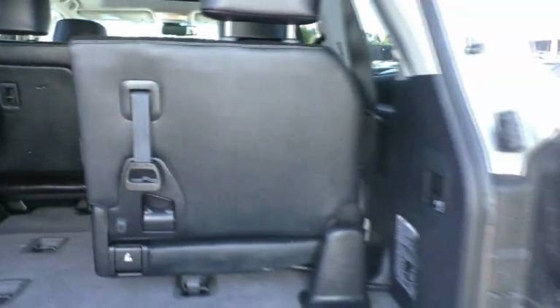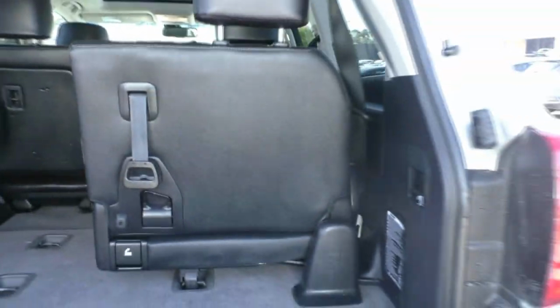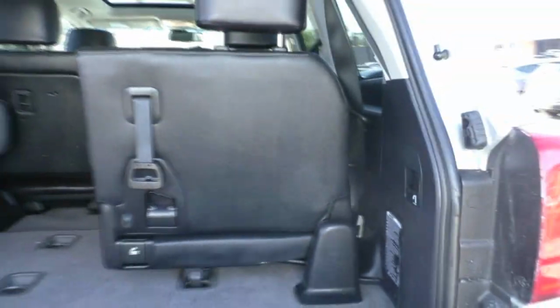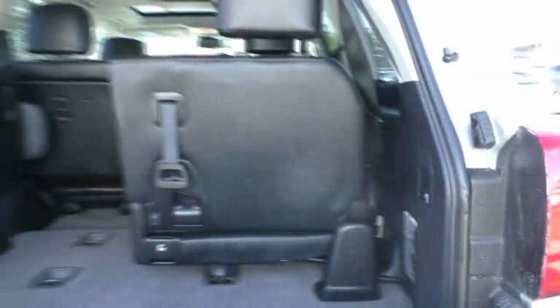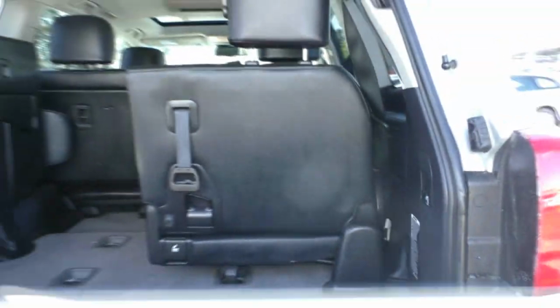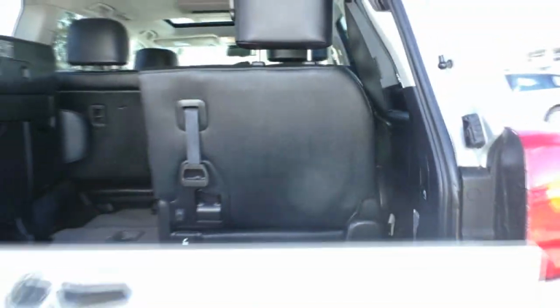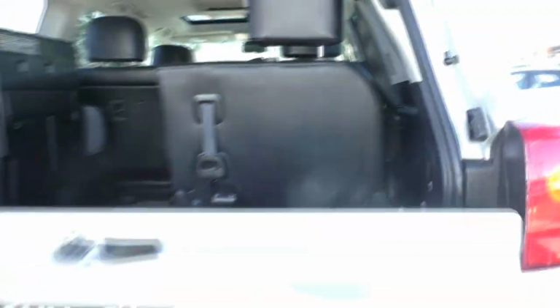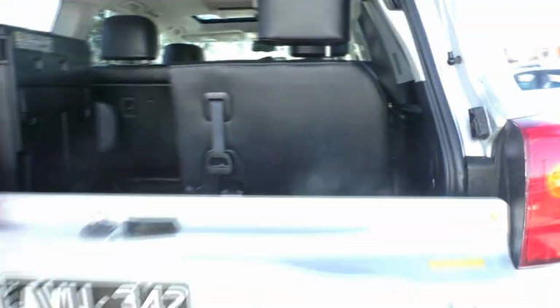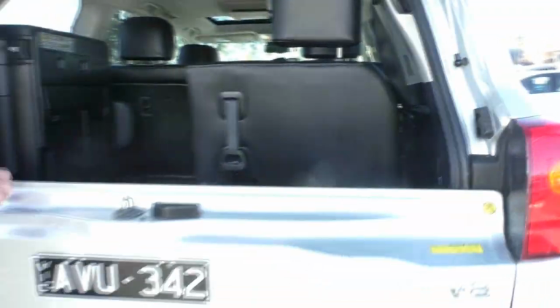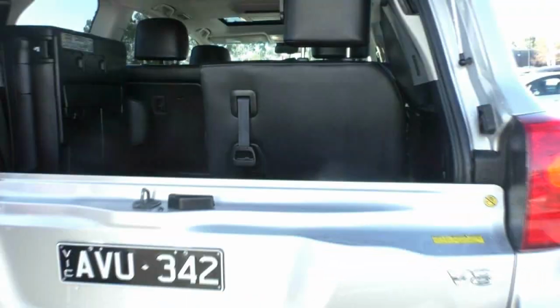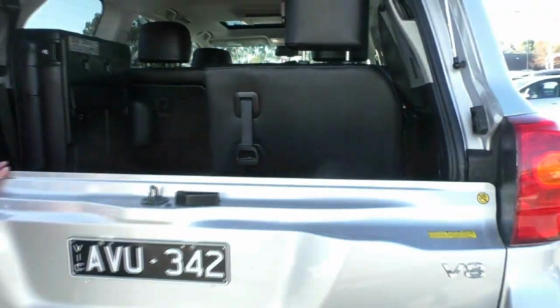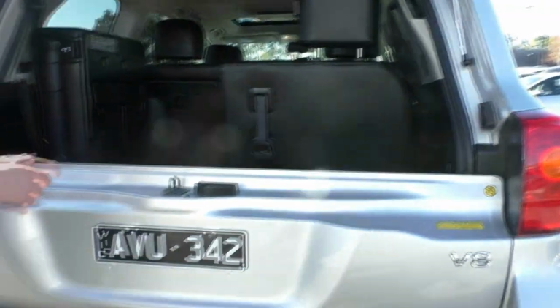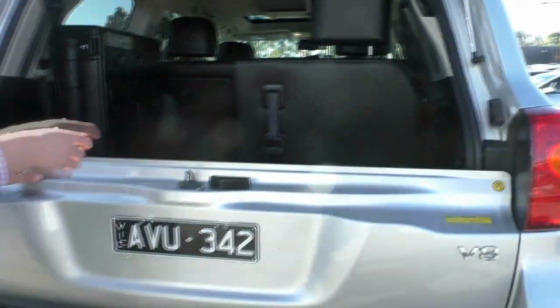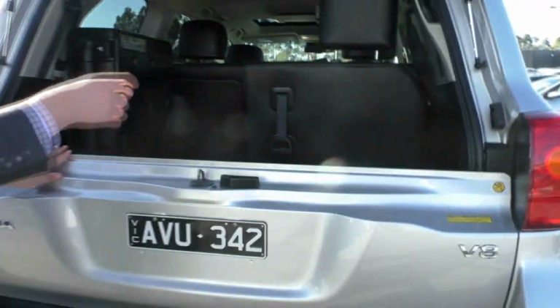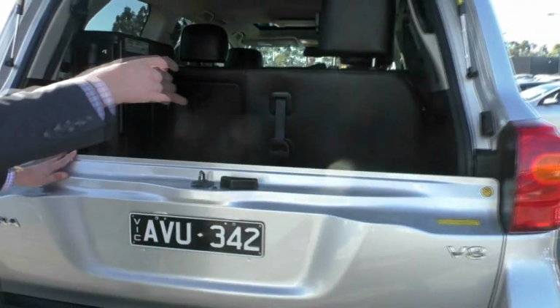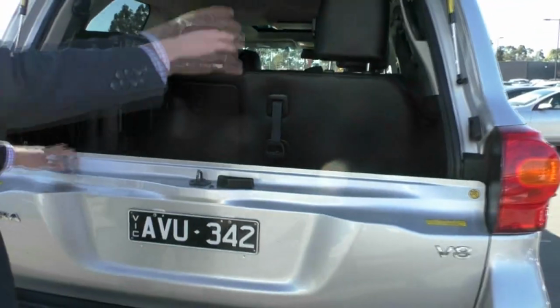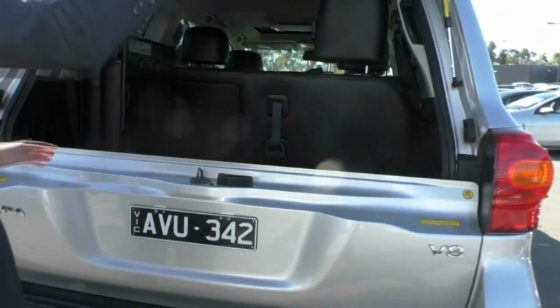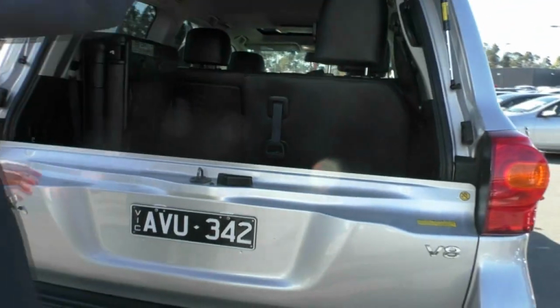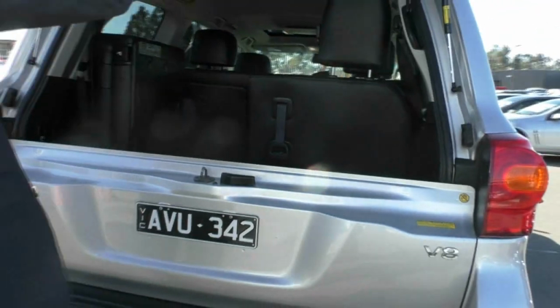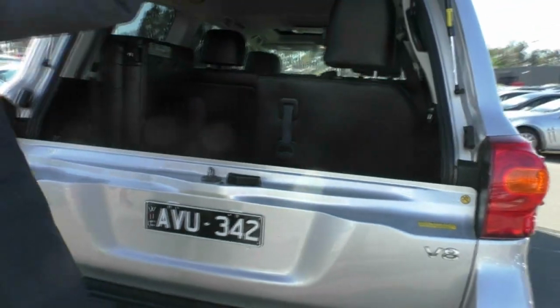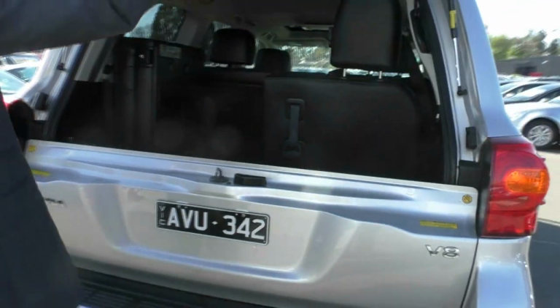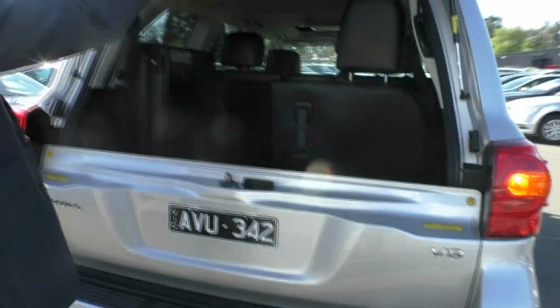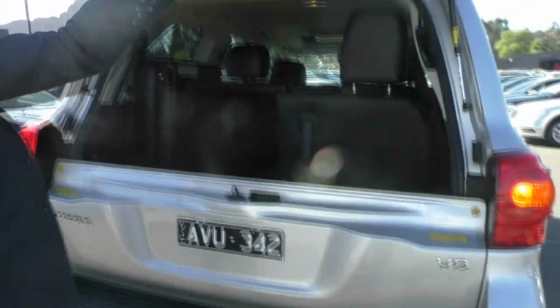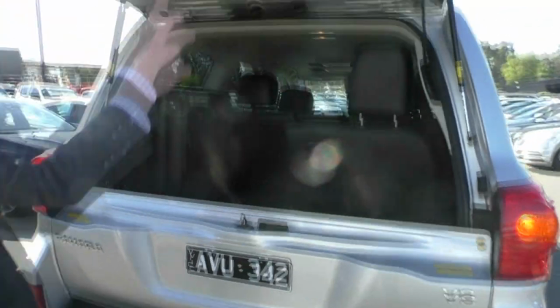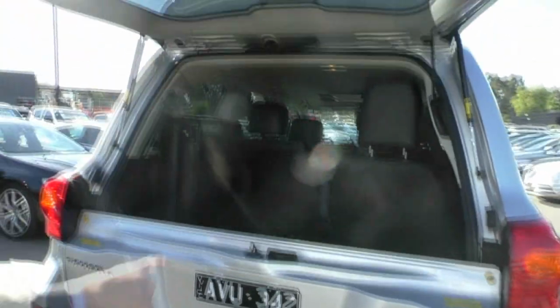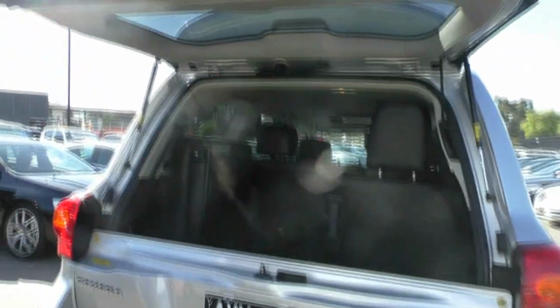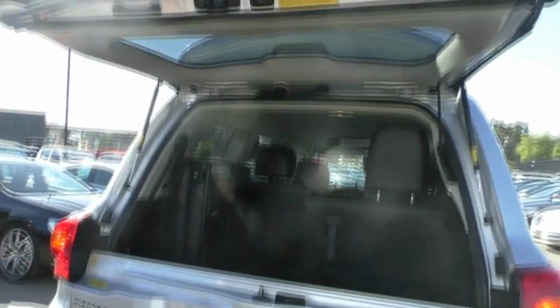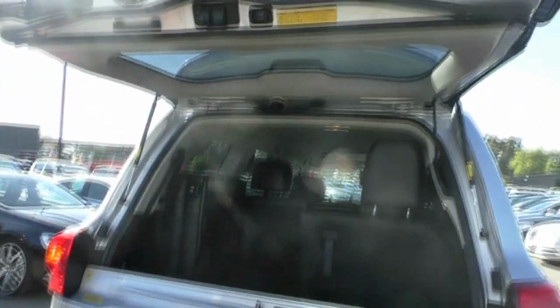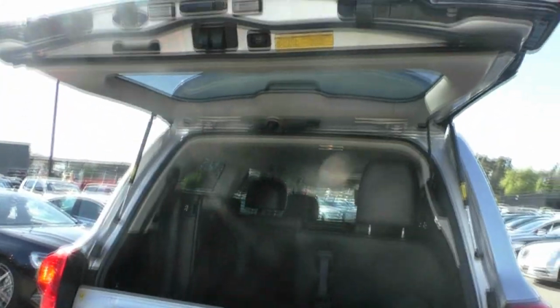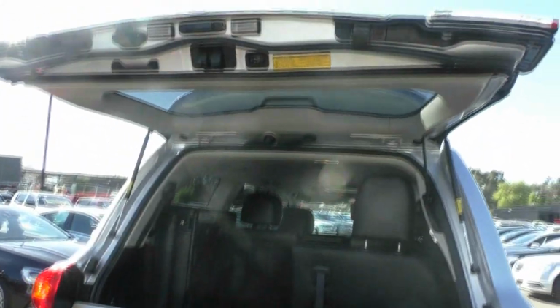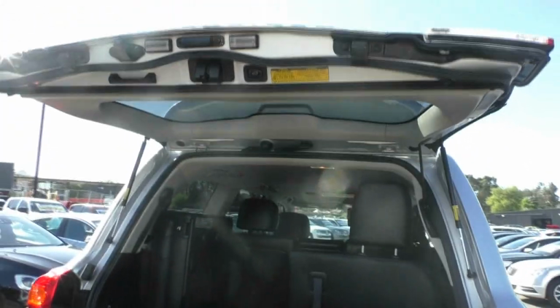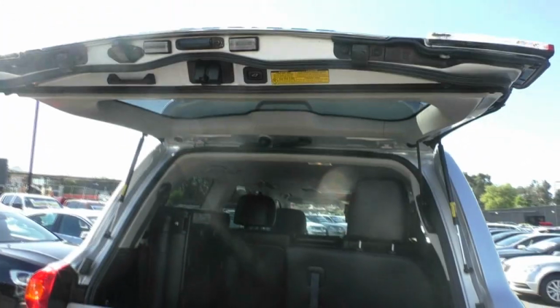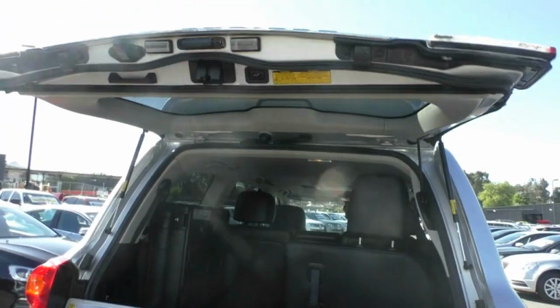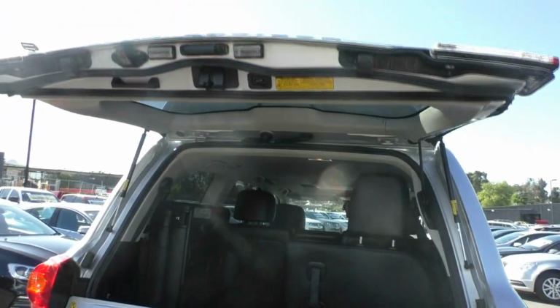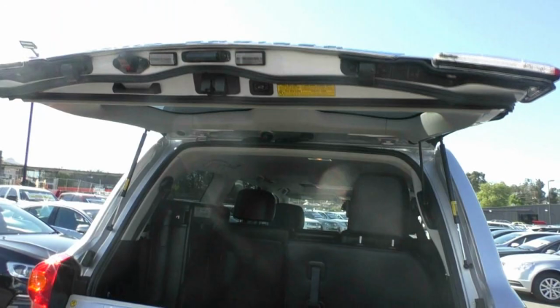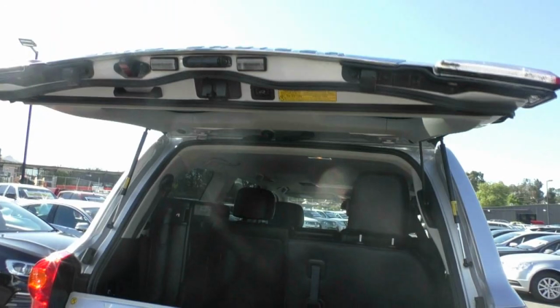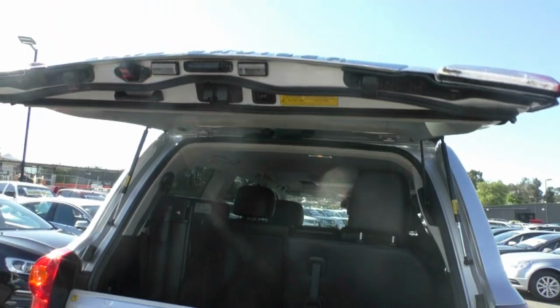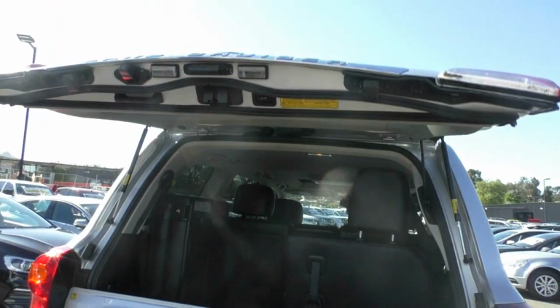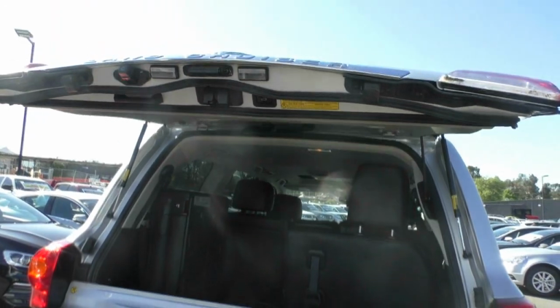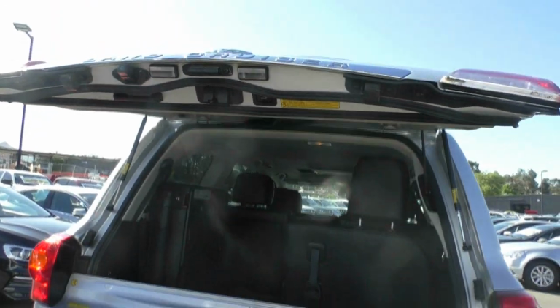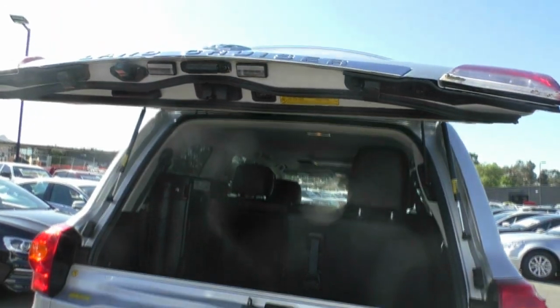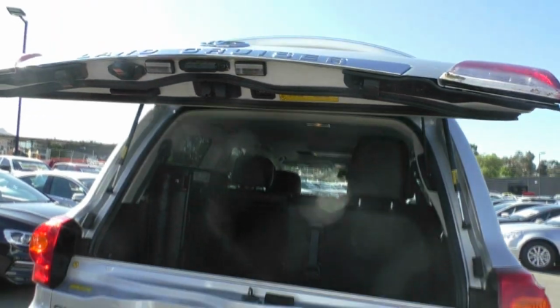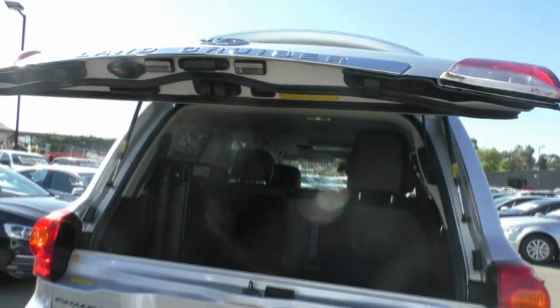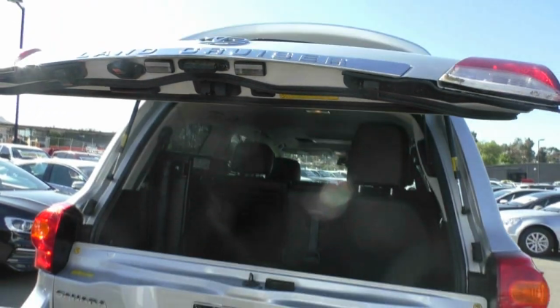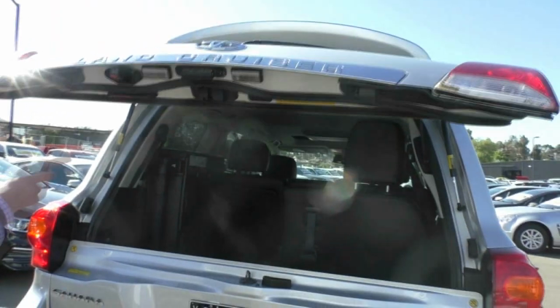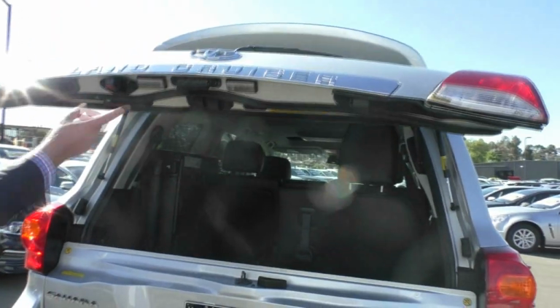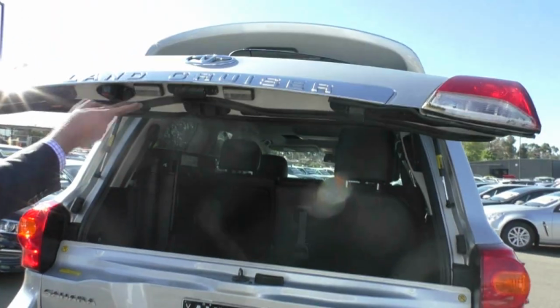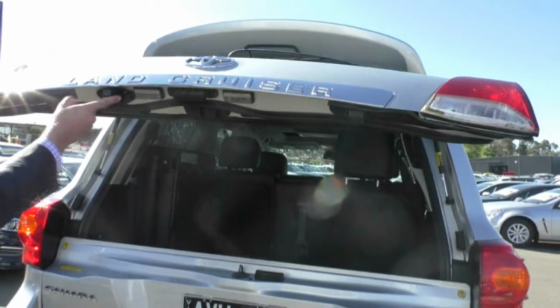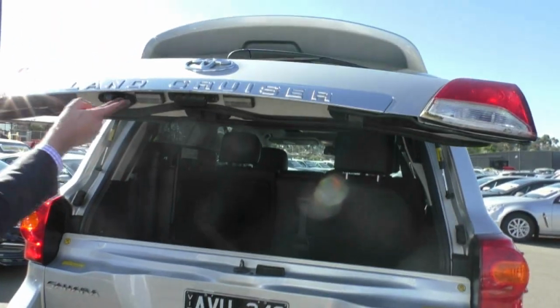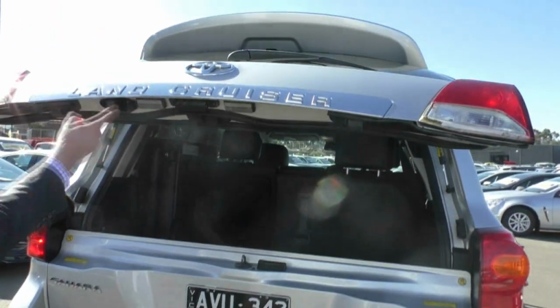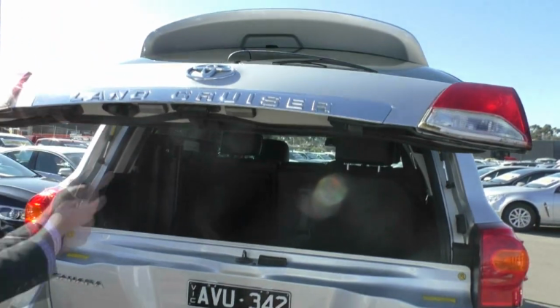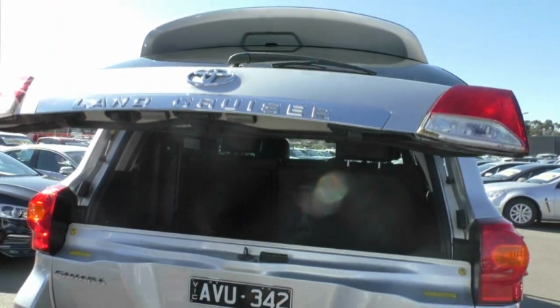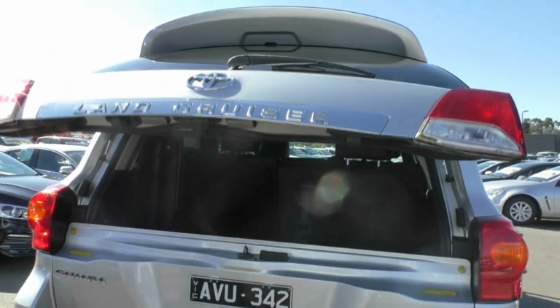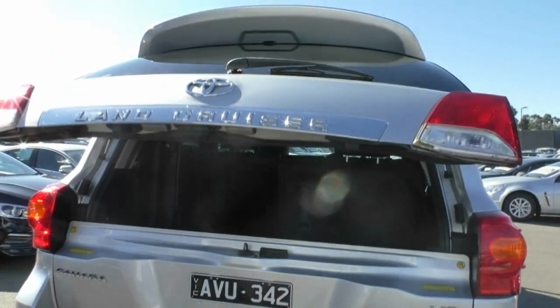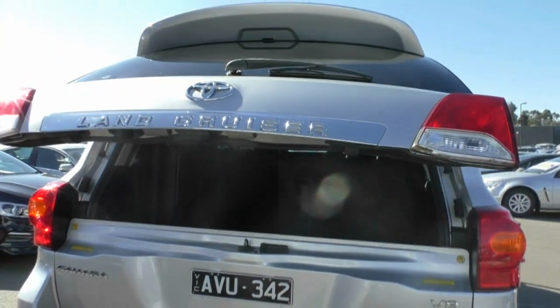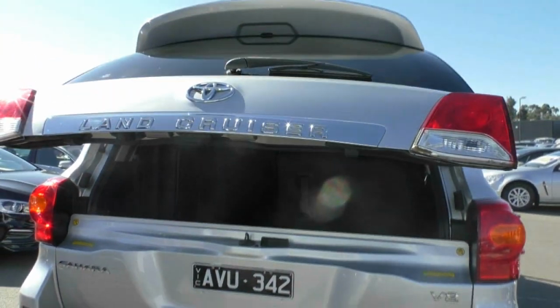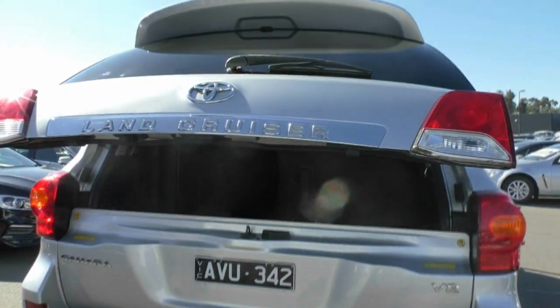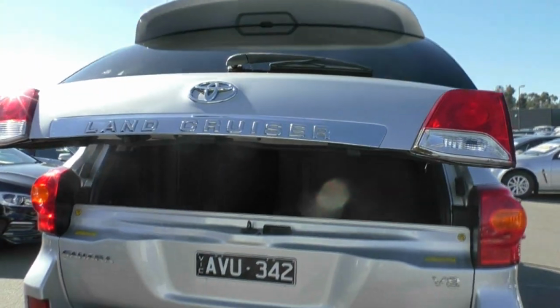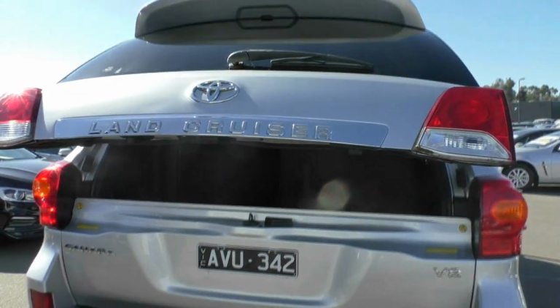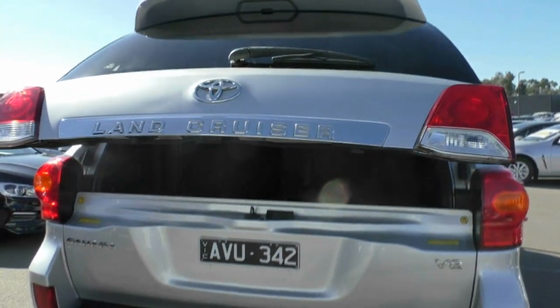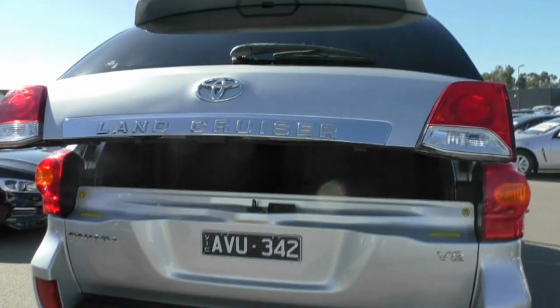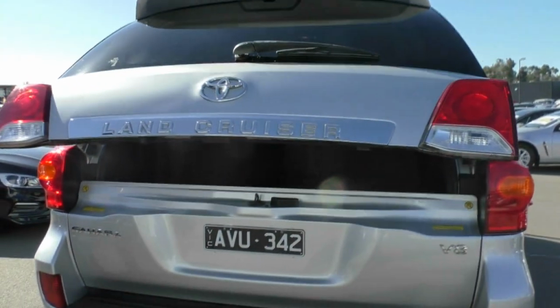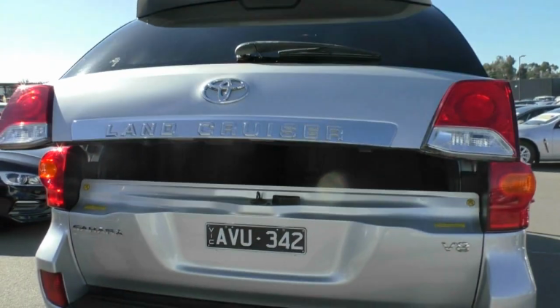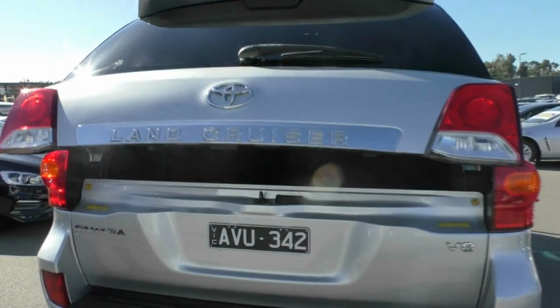Closing up the back of the car, we do have an electronic tailgate as well. Just by pressing the button, it will lower itself down. You can see the reverse camera just here underneath the bumper.